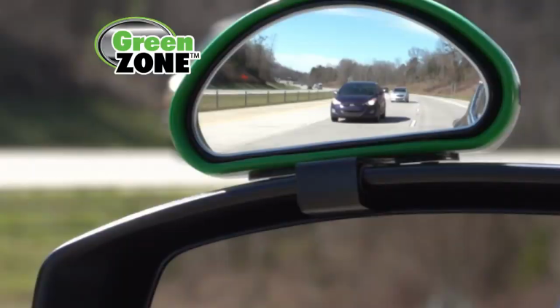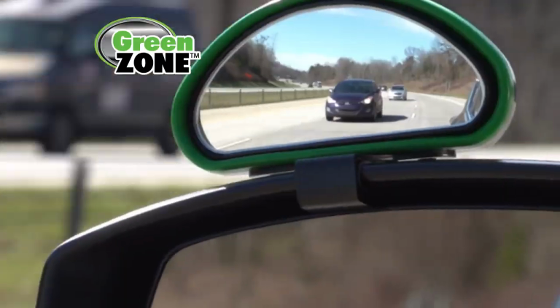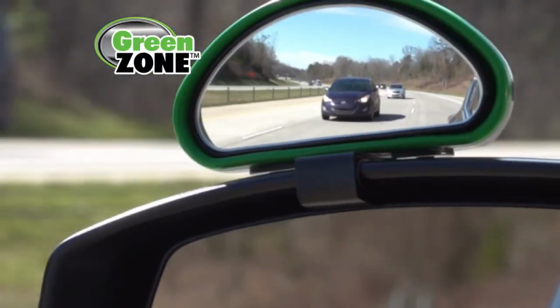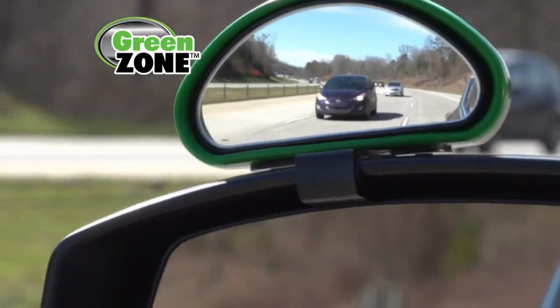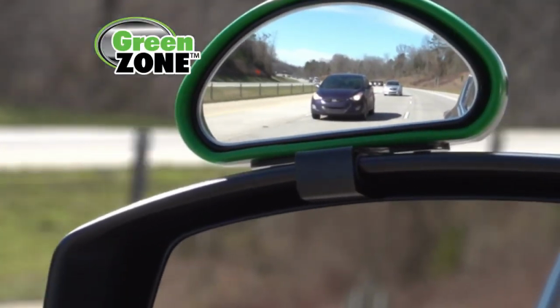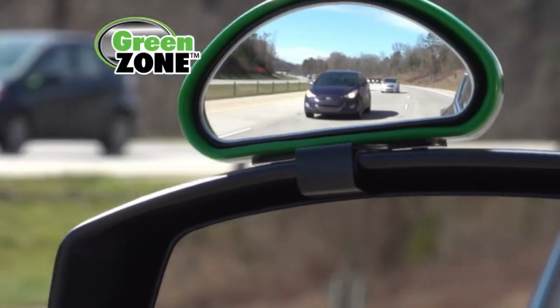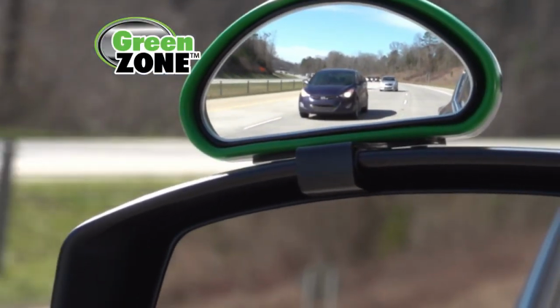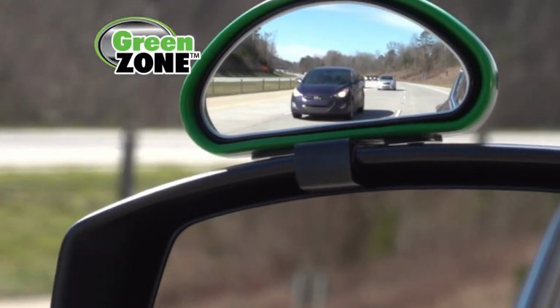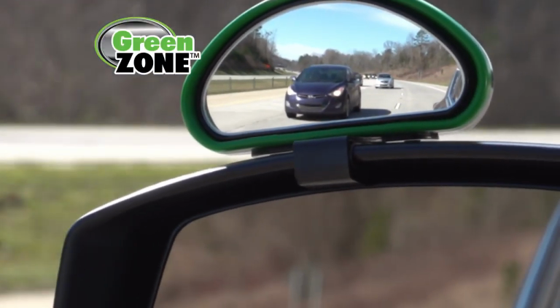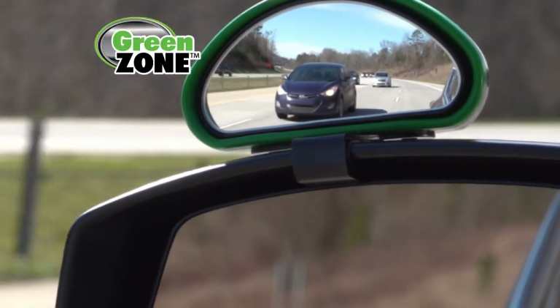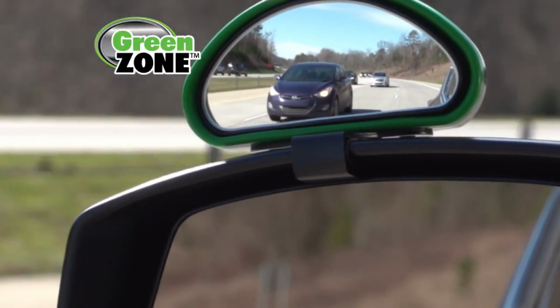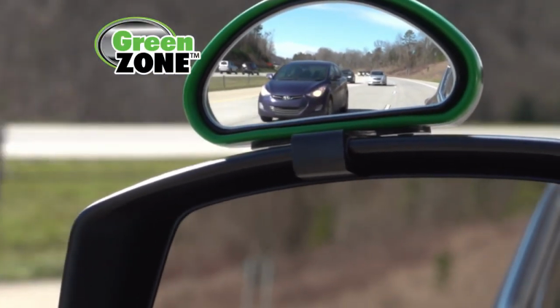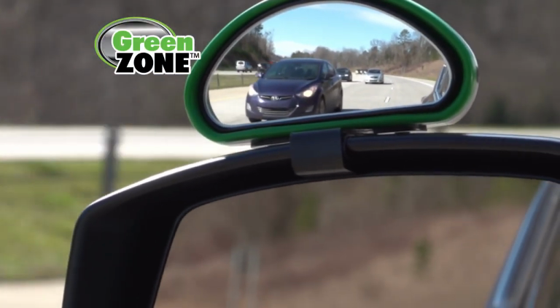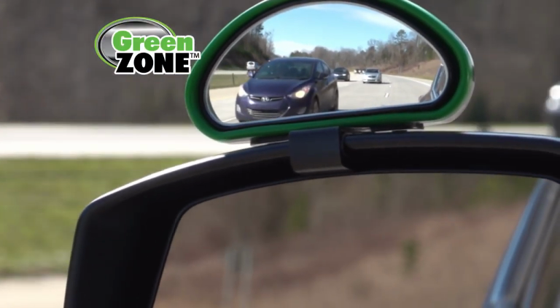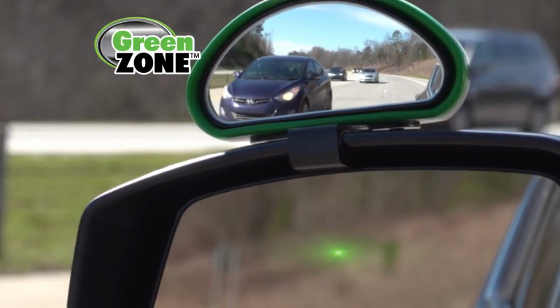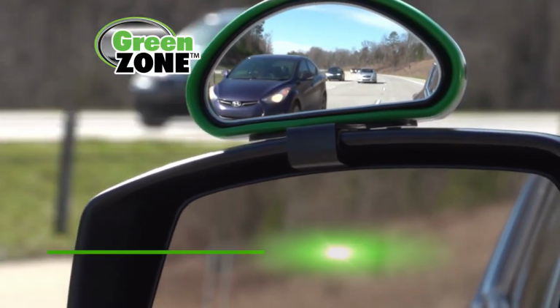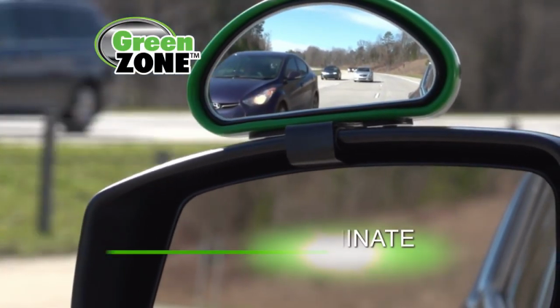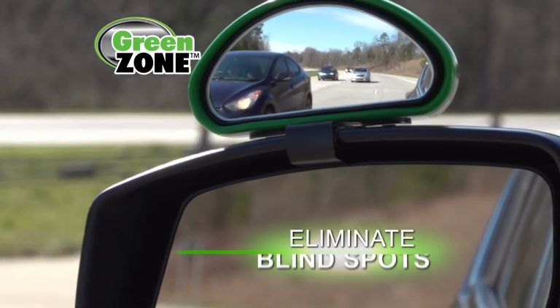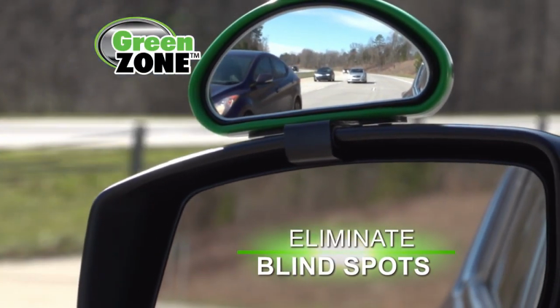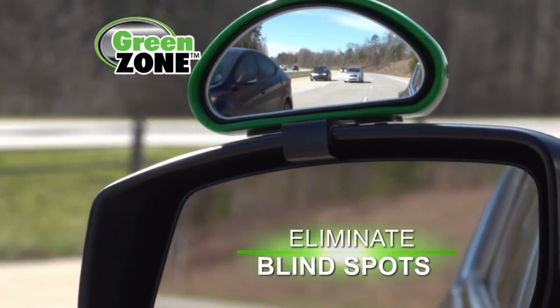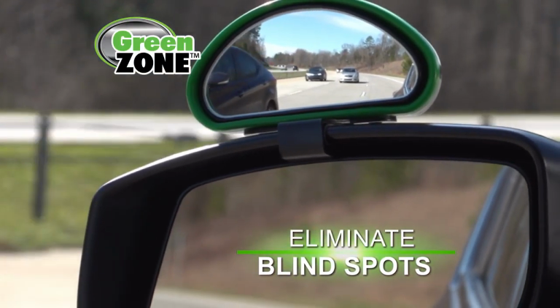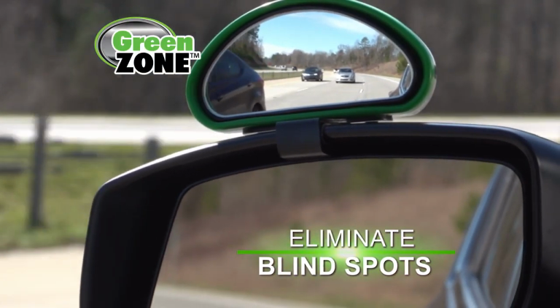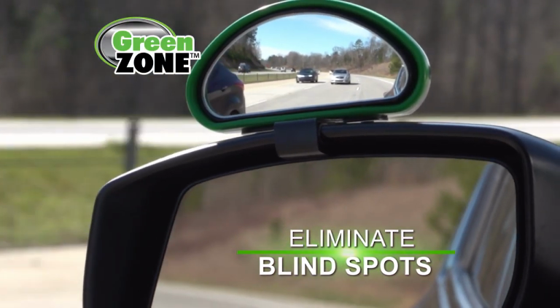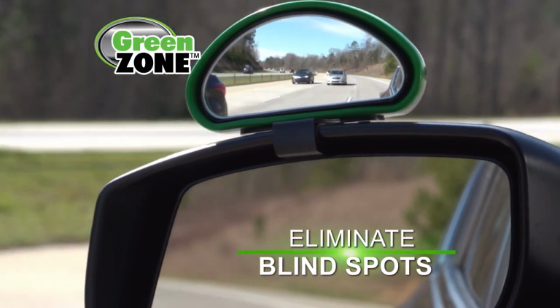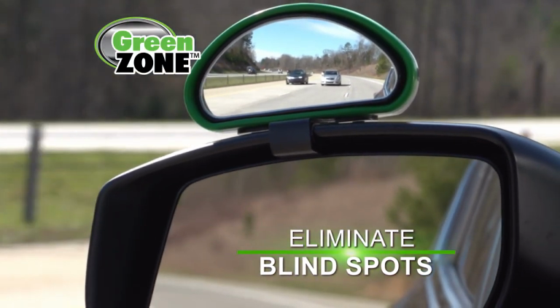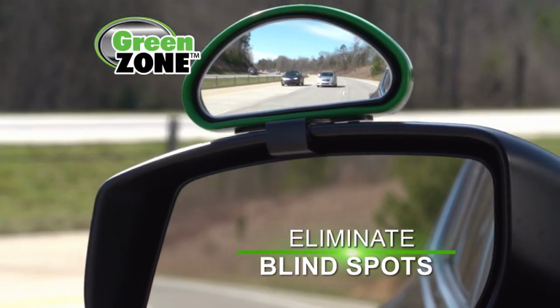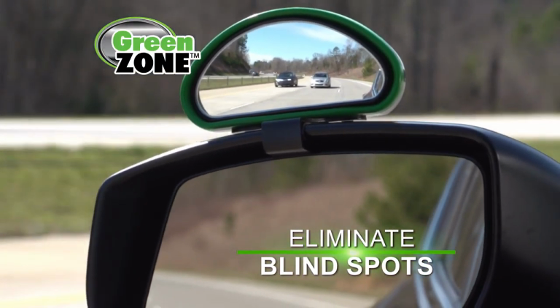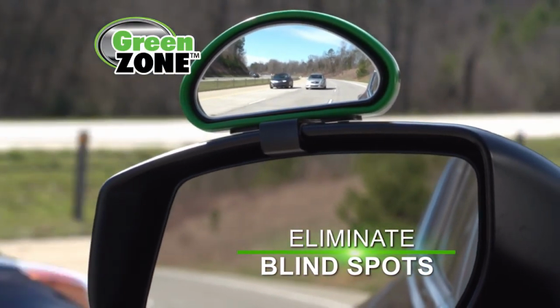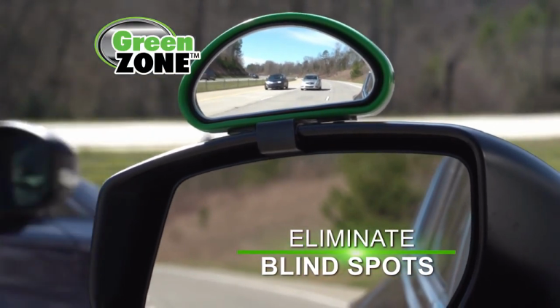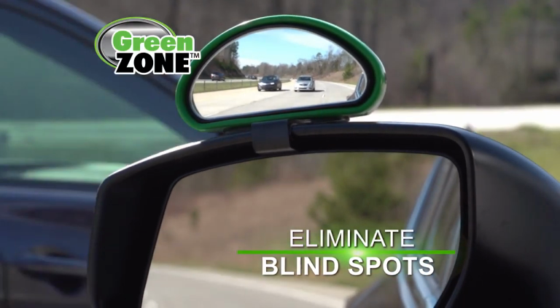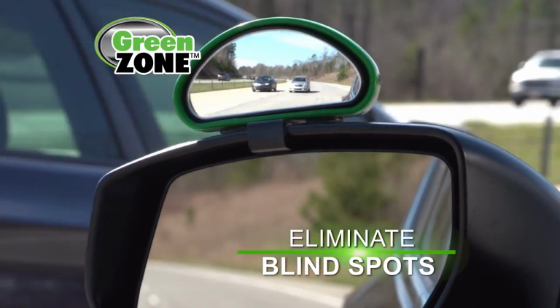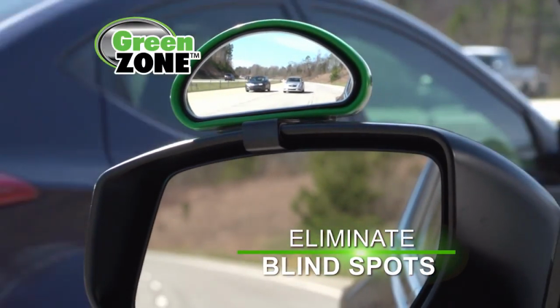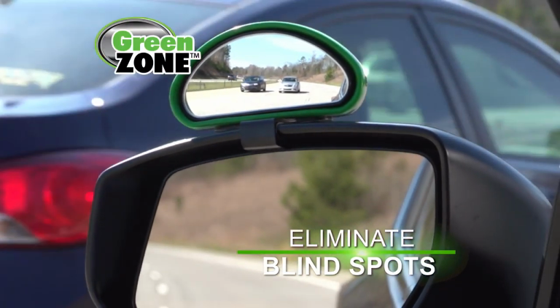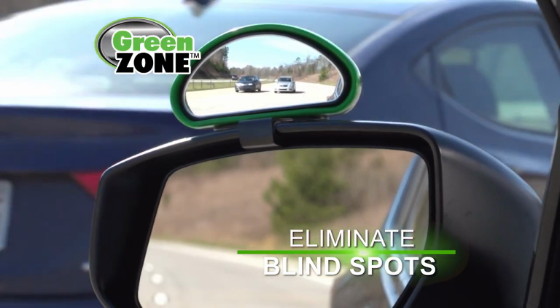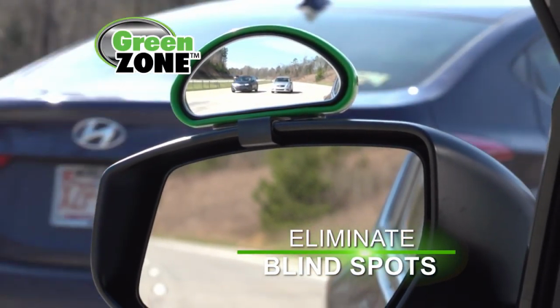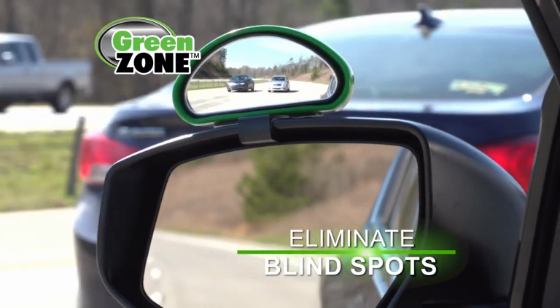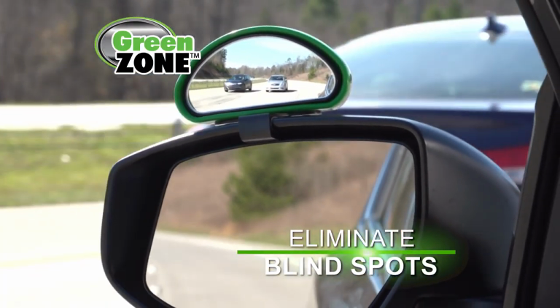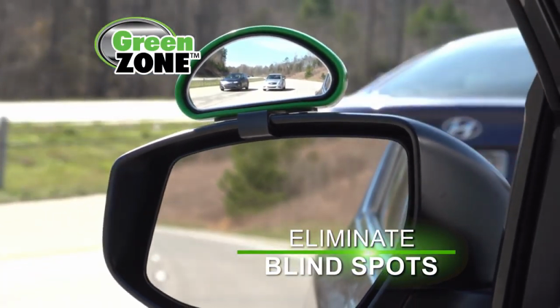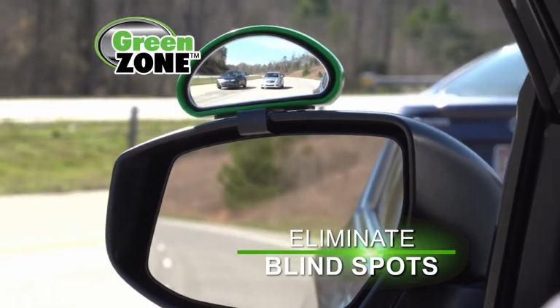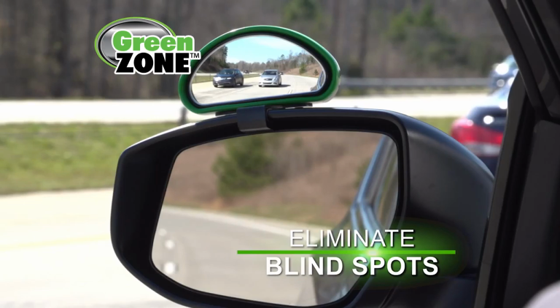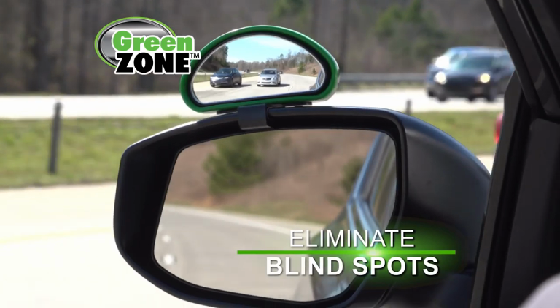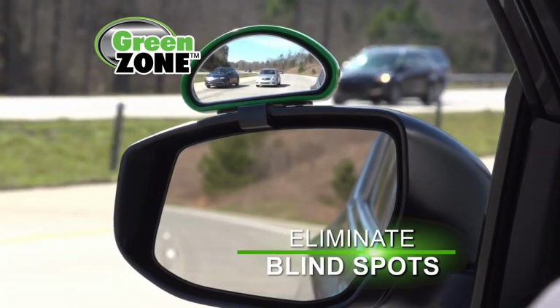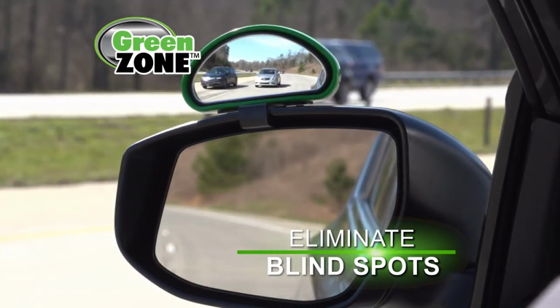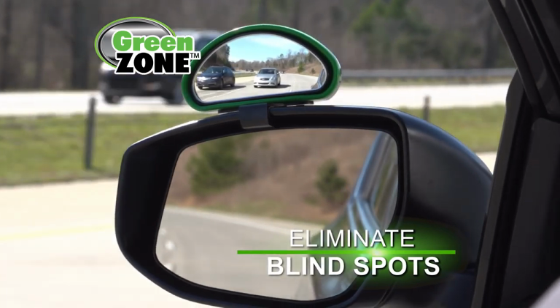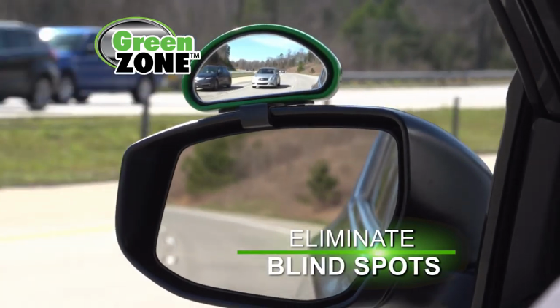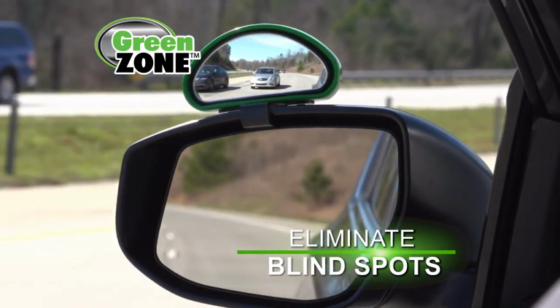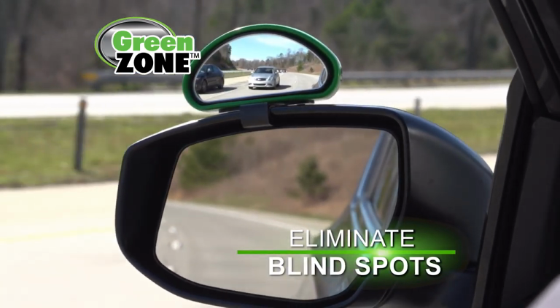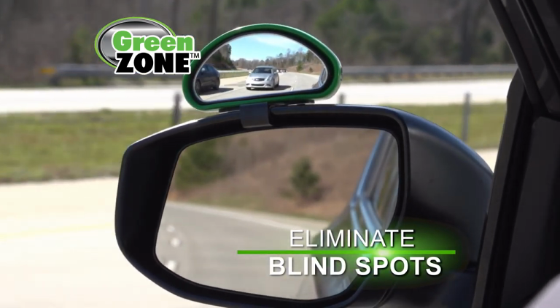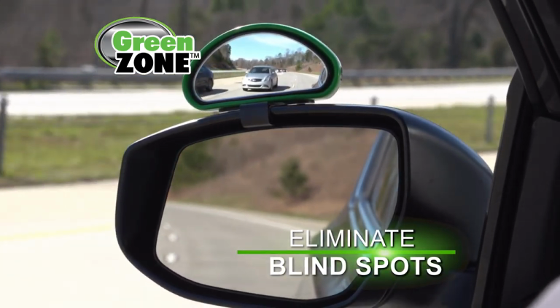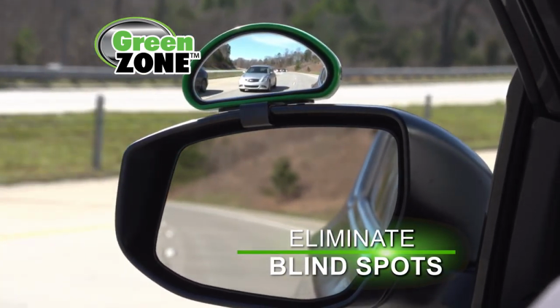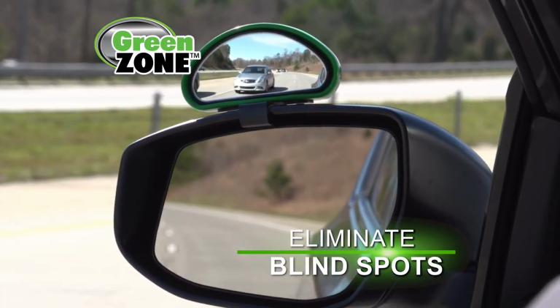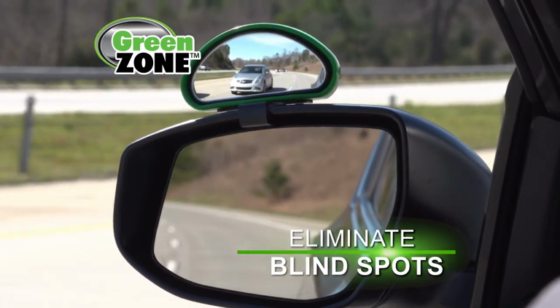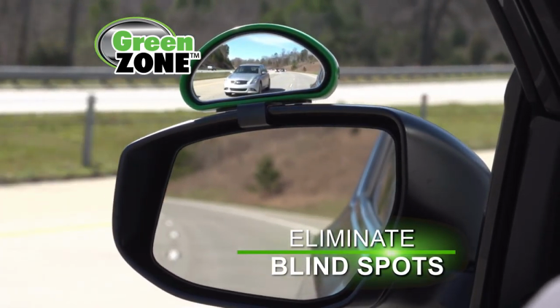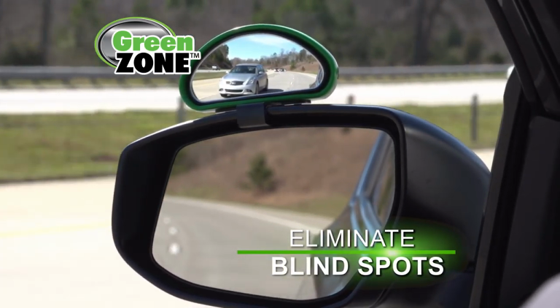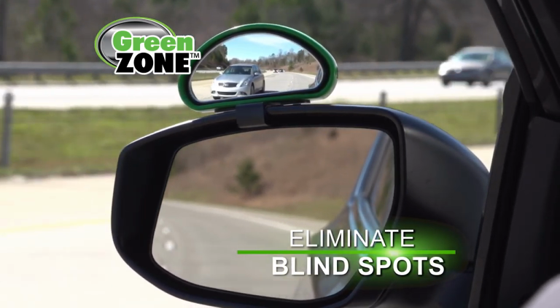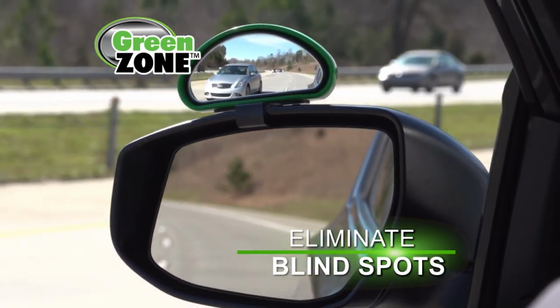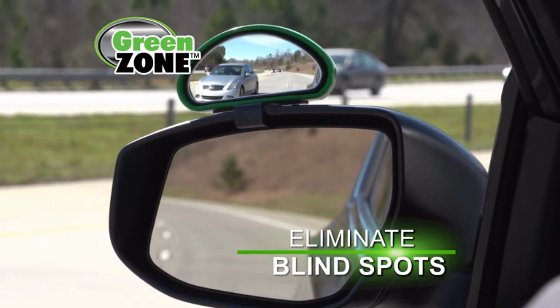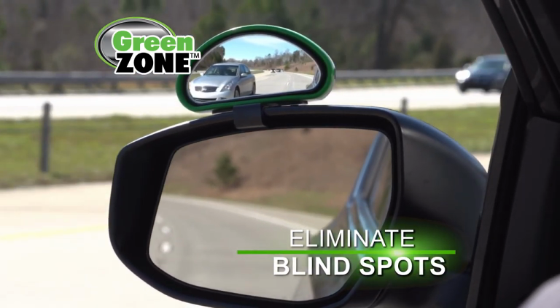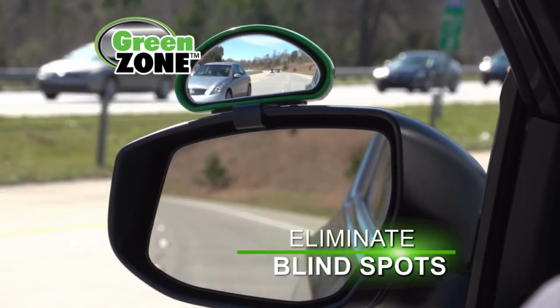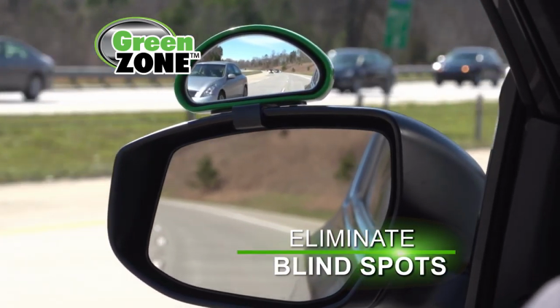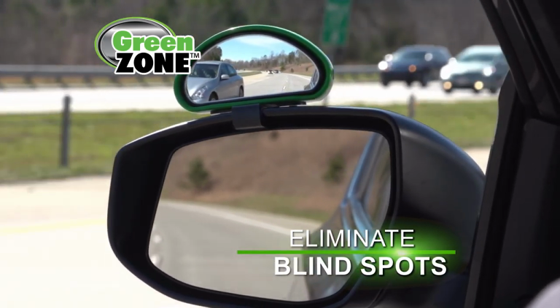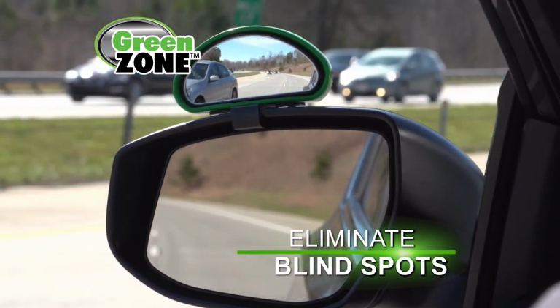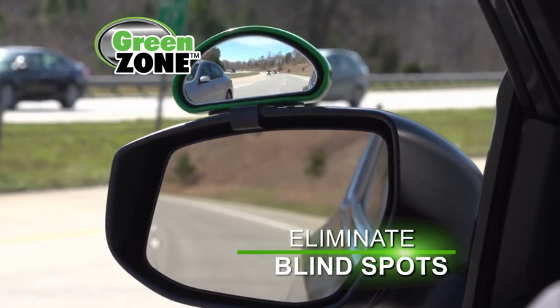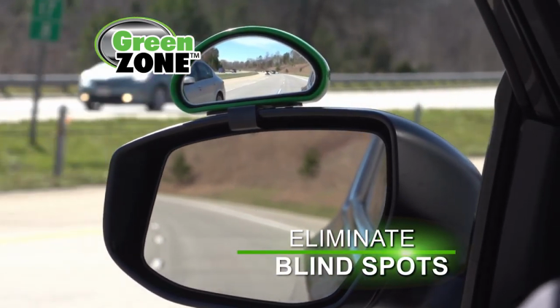Finally, there's Green Zone — the amazing, fully adjustable wide-angled mirror that virtually eliminates blind spots around your truck or car.